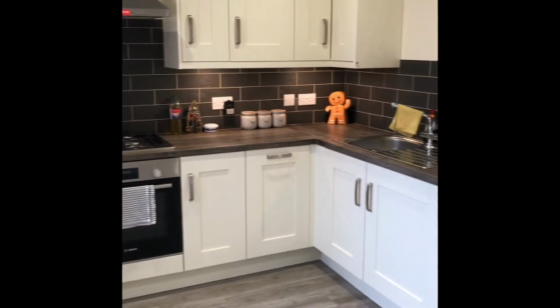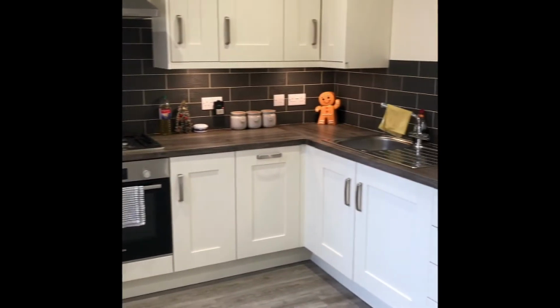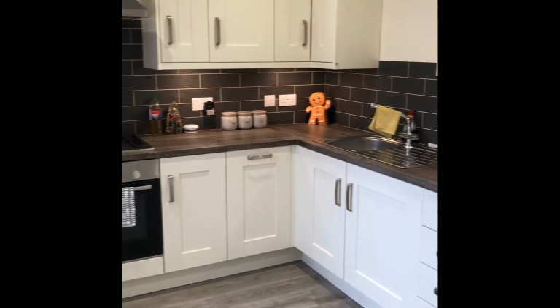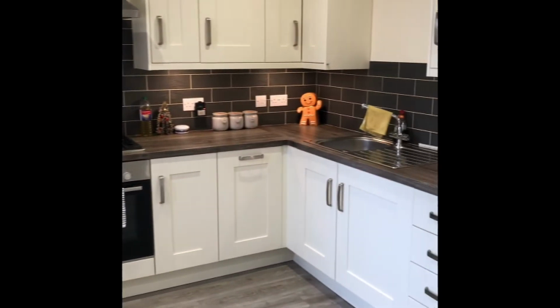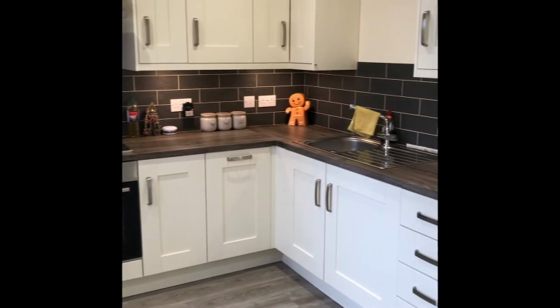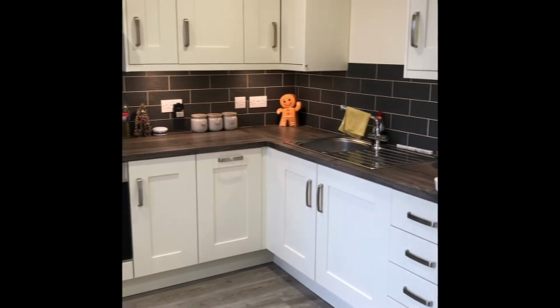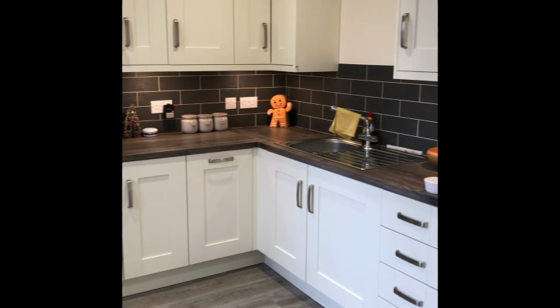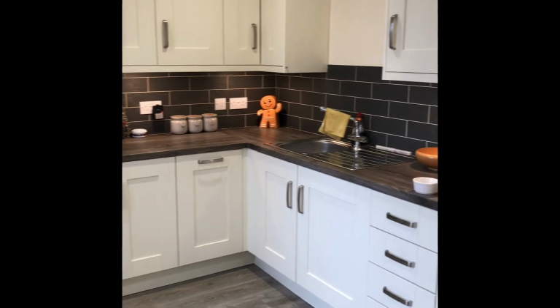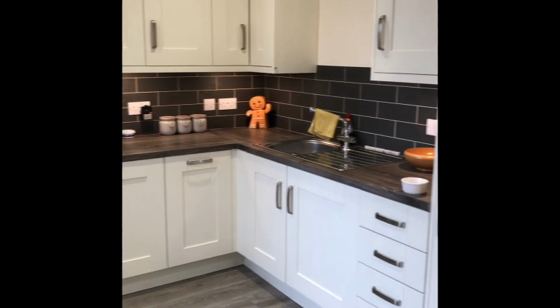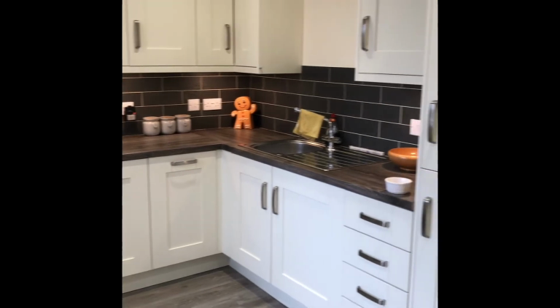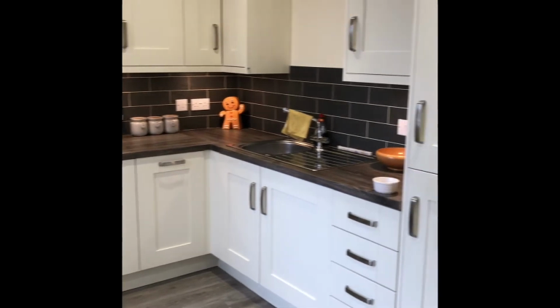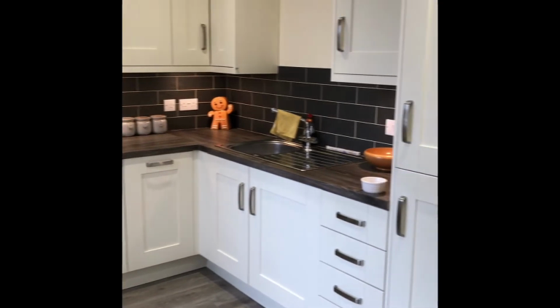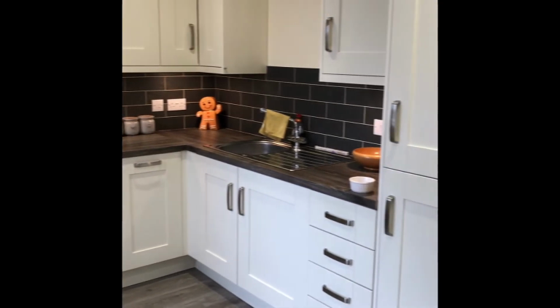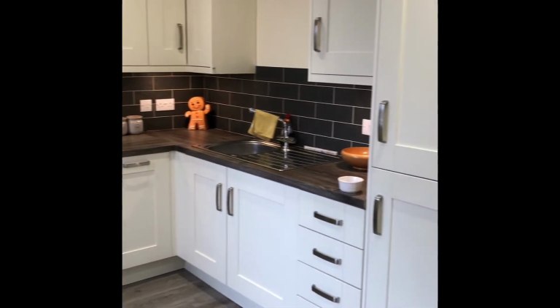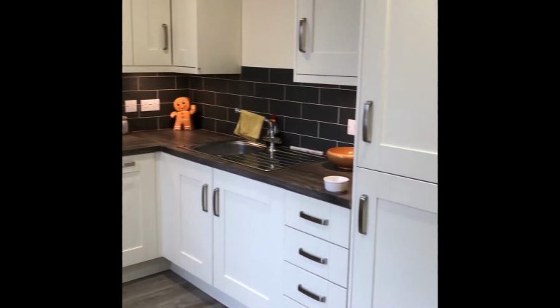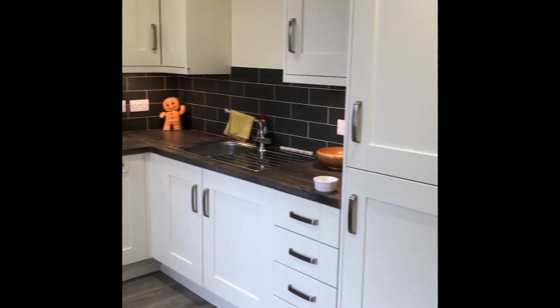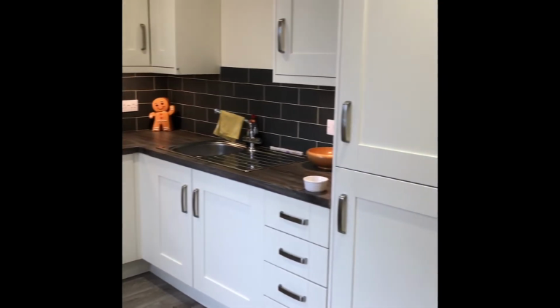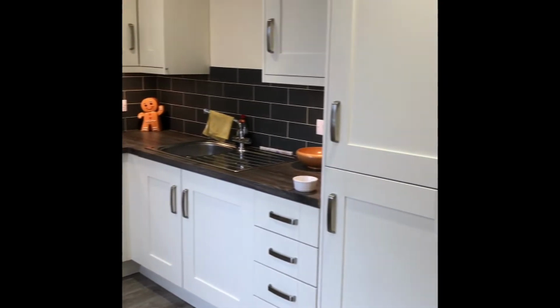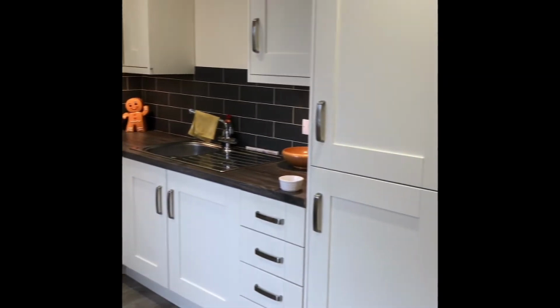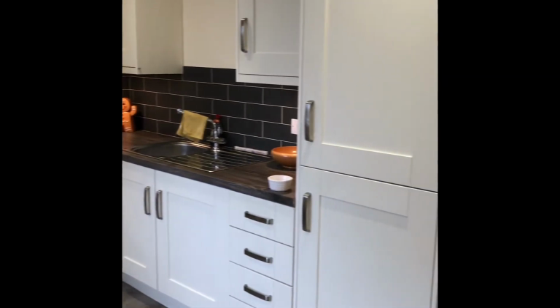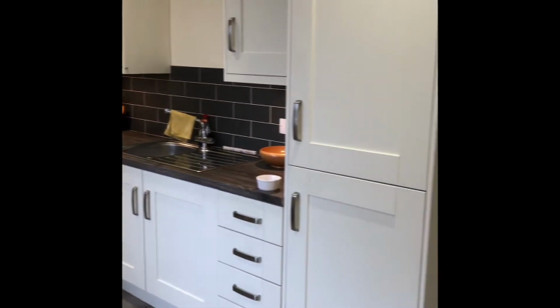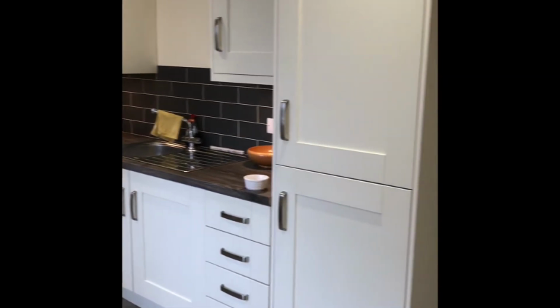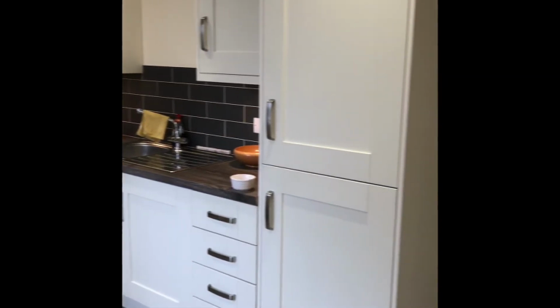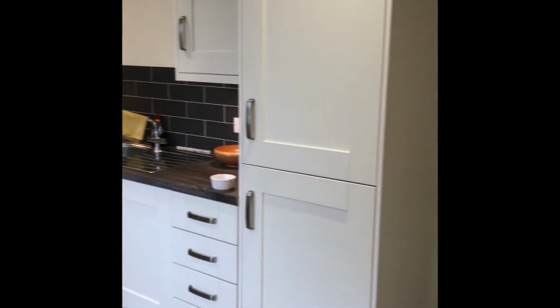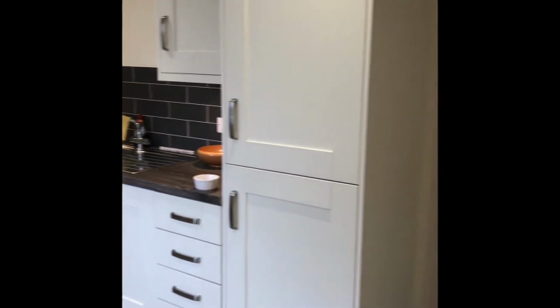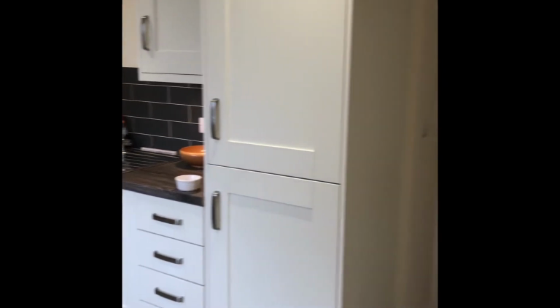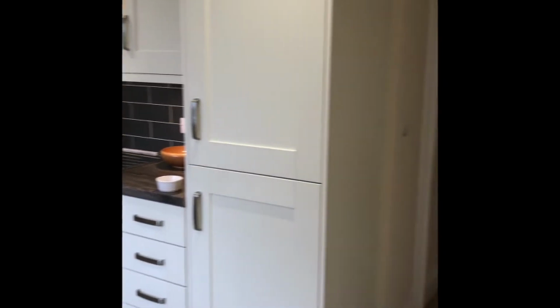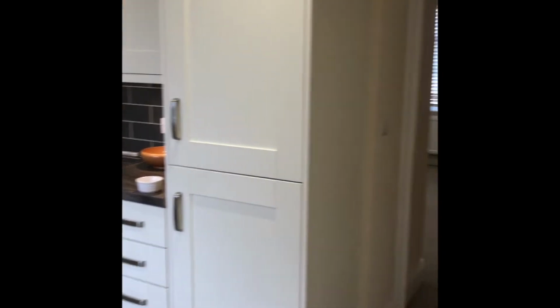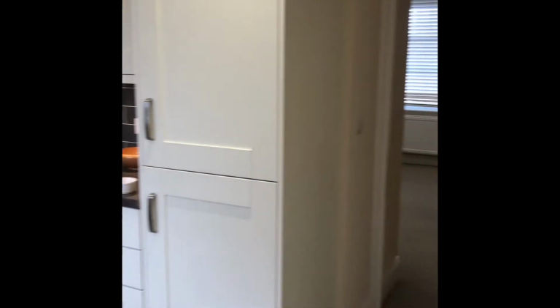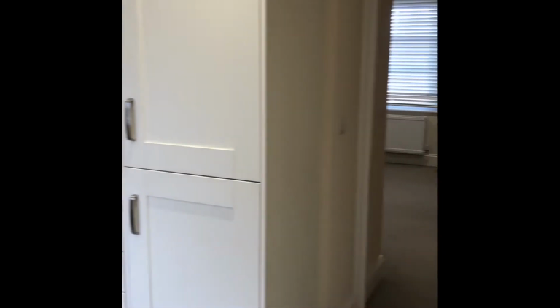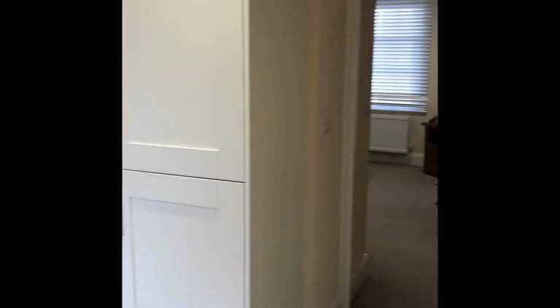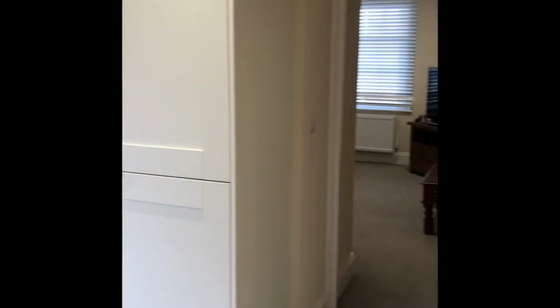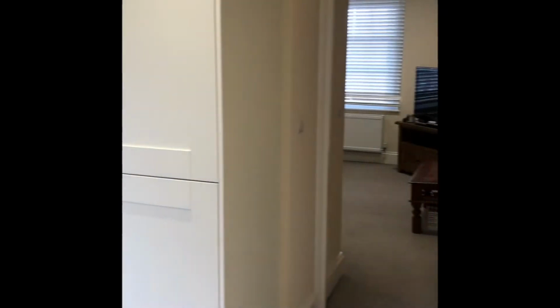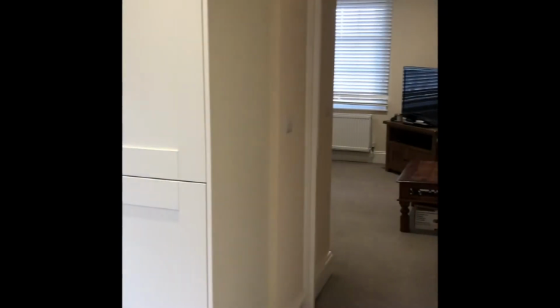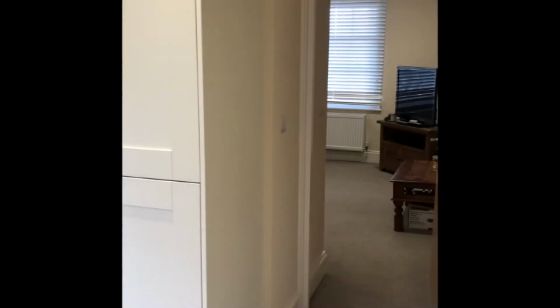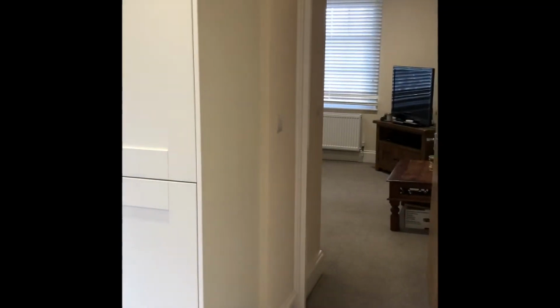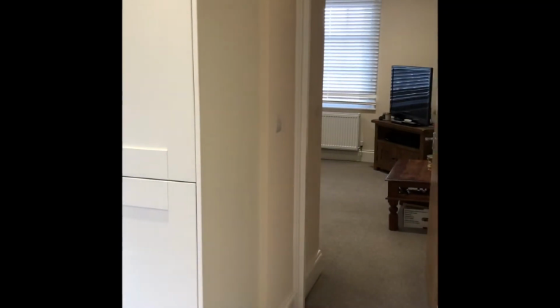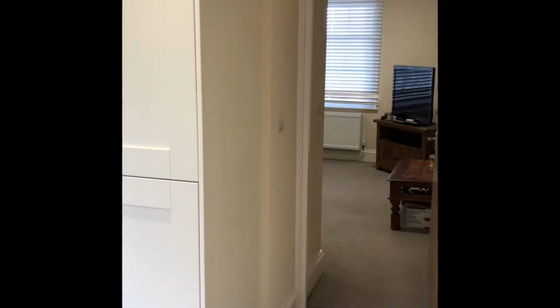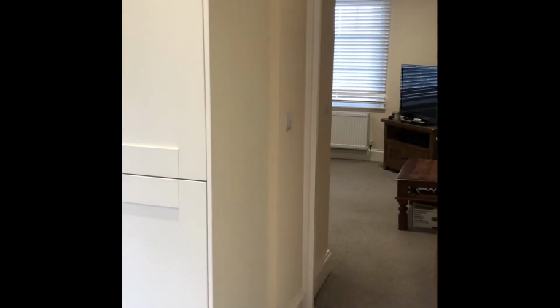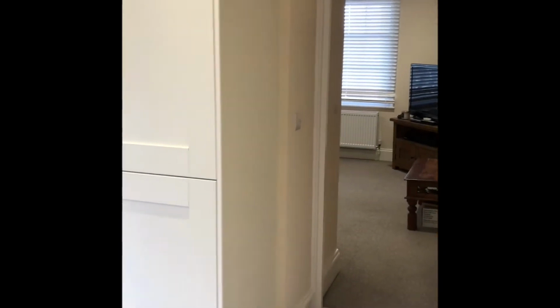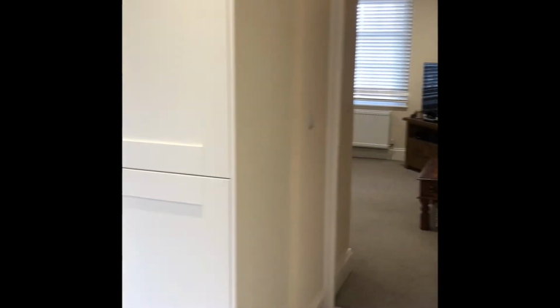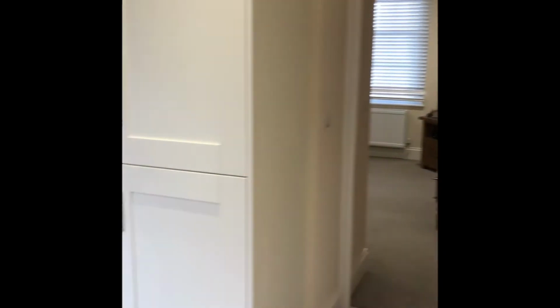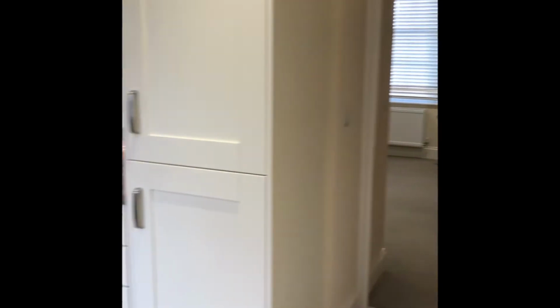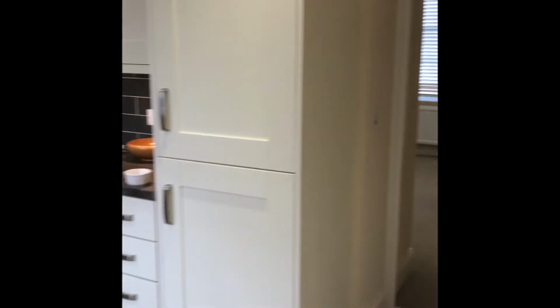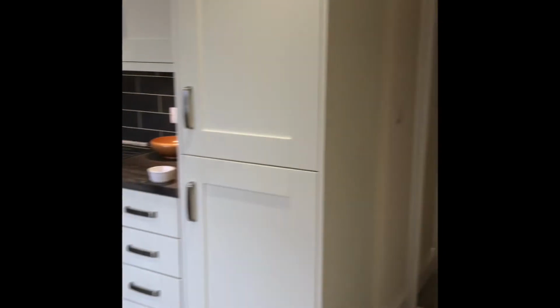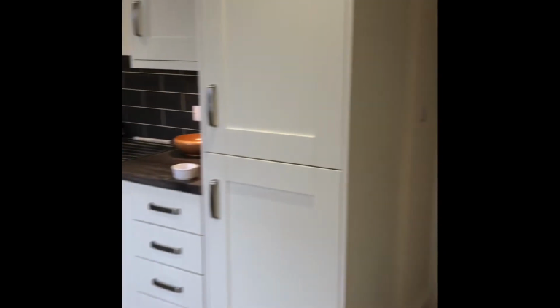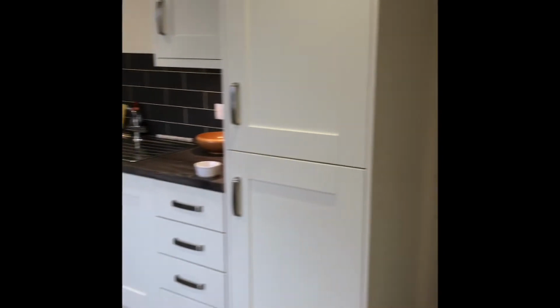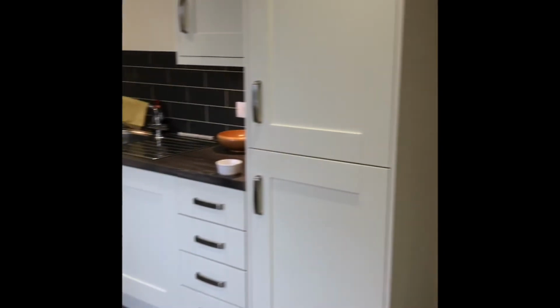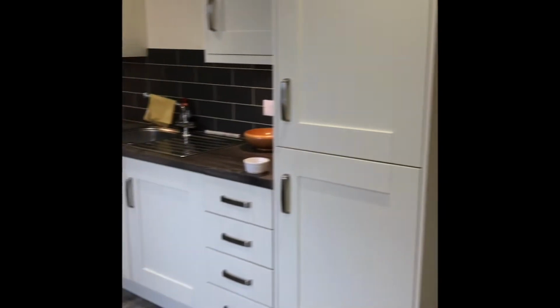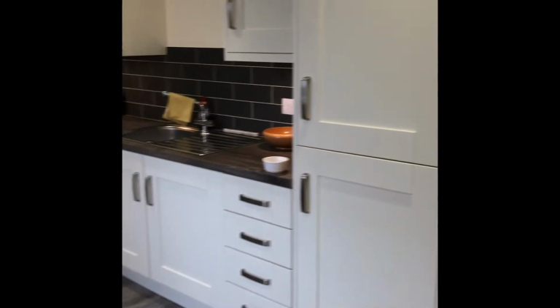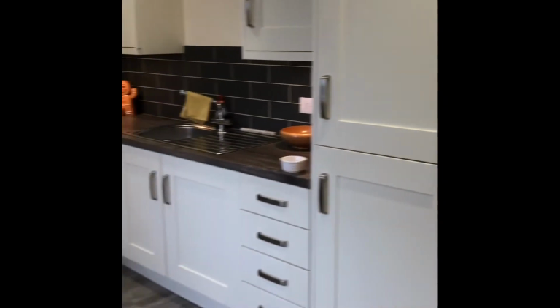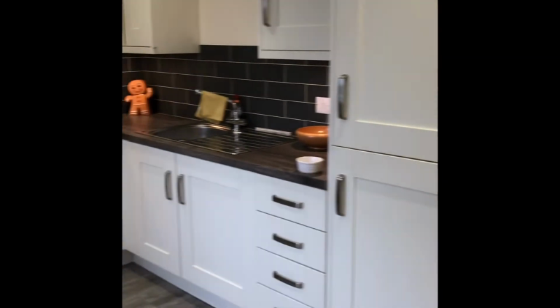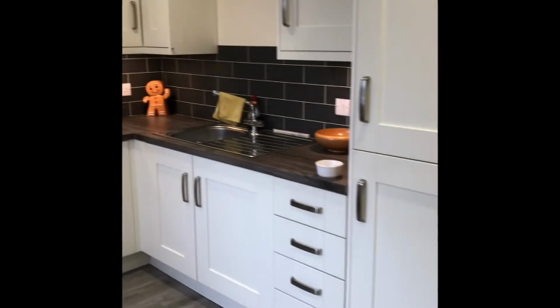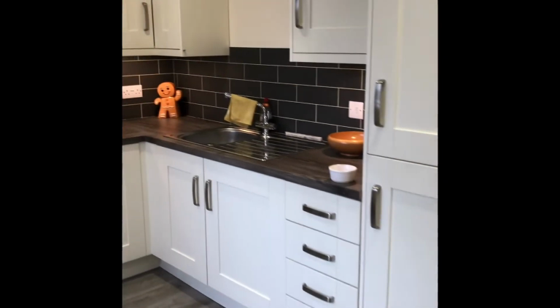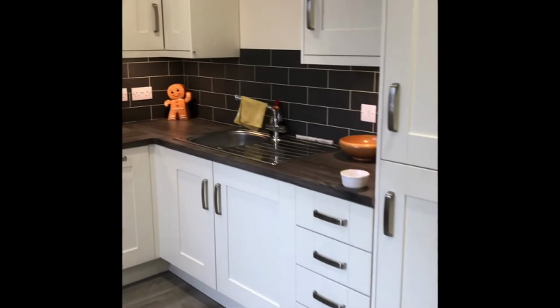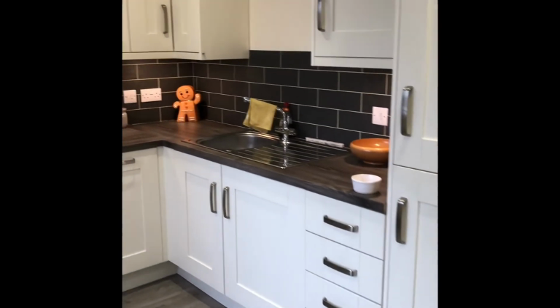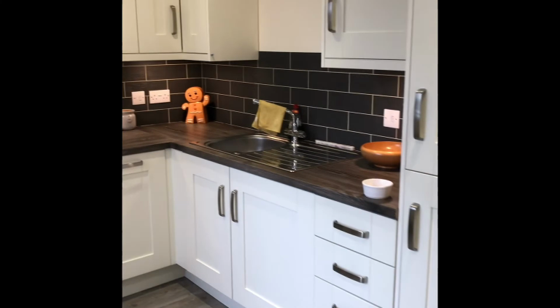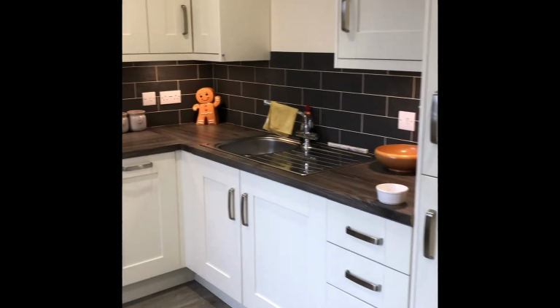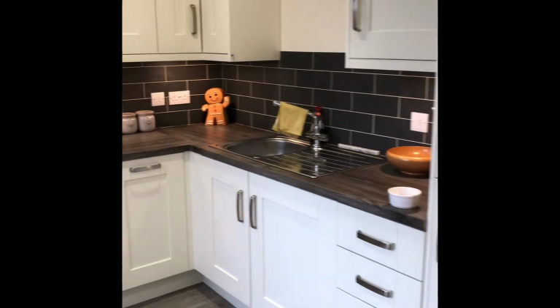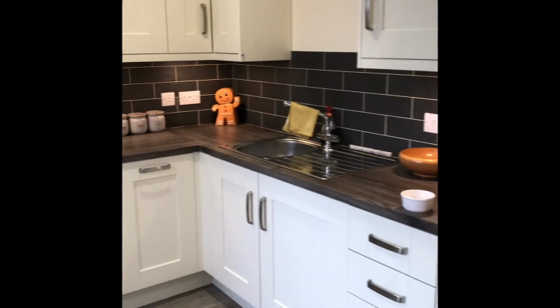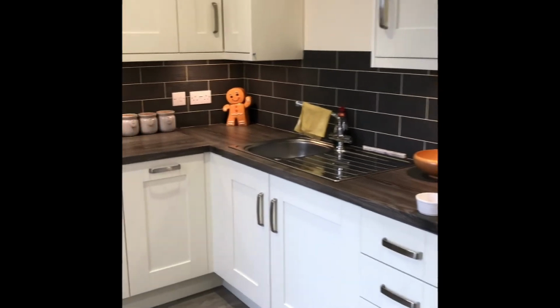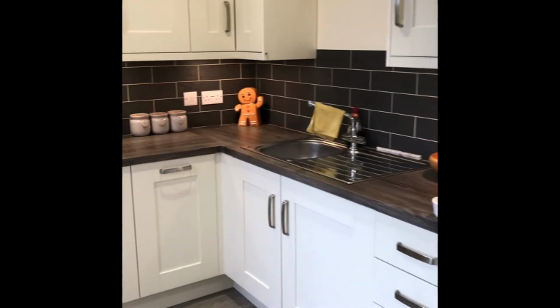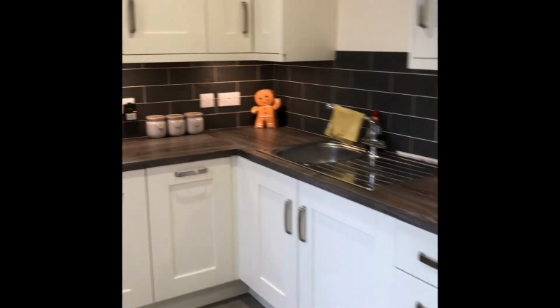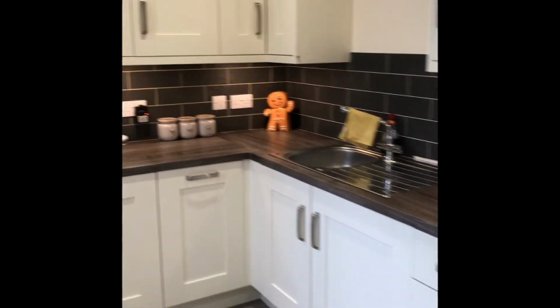The kitchen has all the appliances built in and a large window overlooking the back of the property.